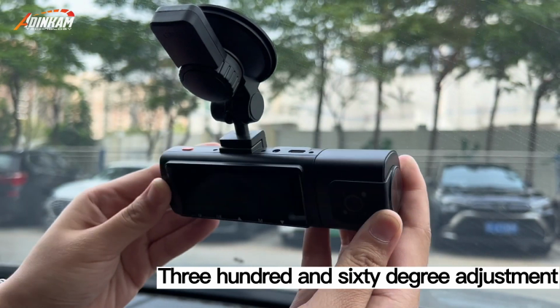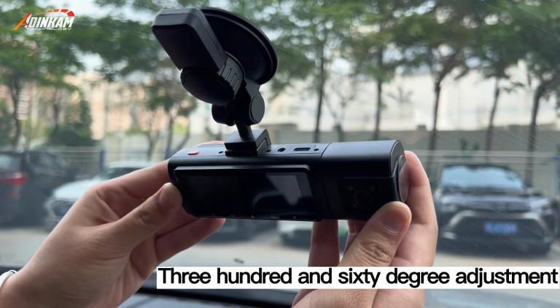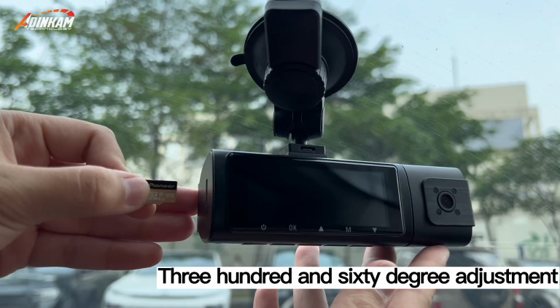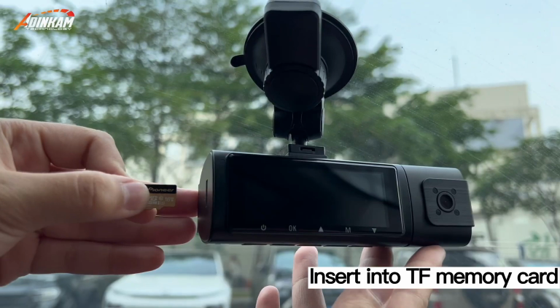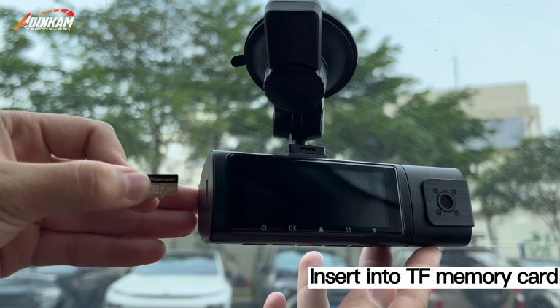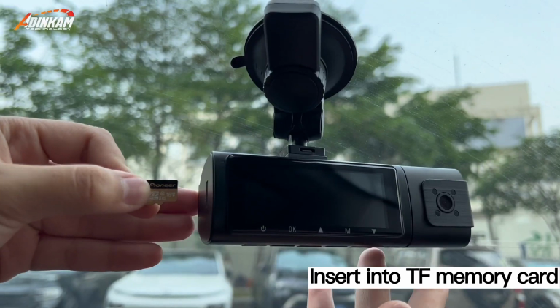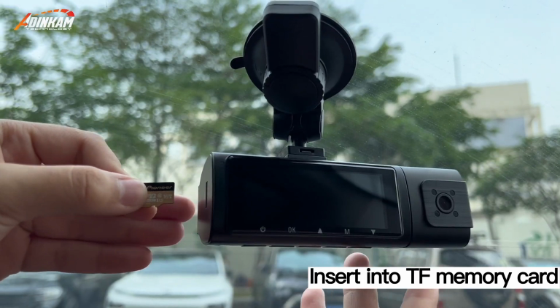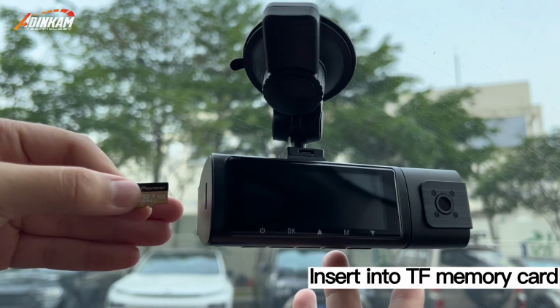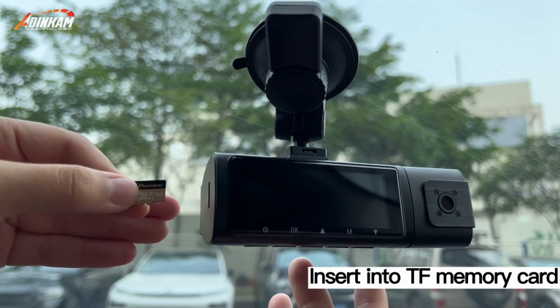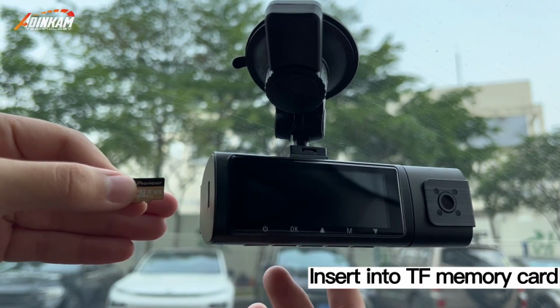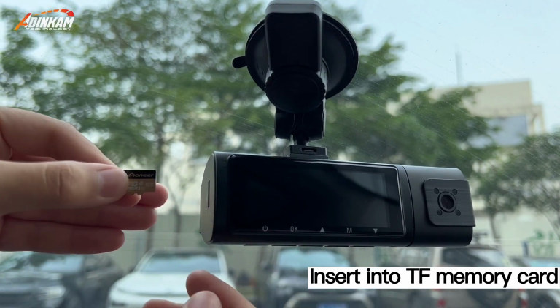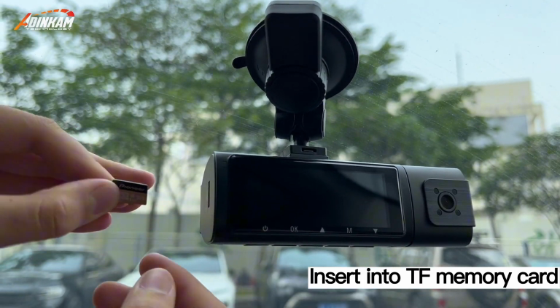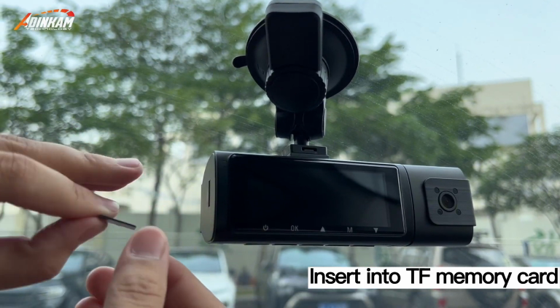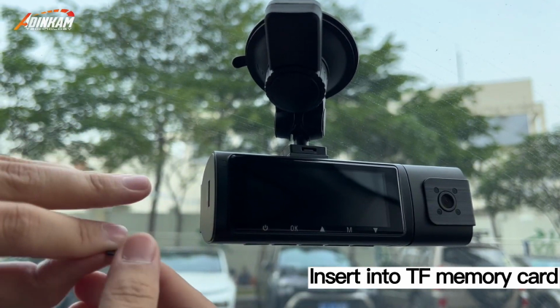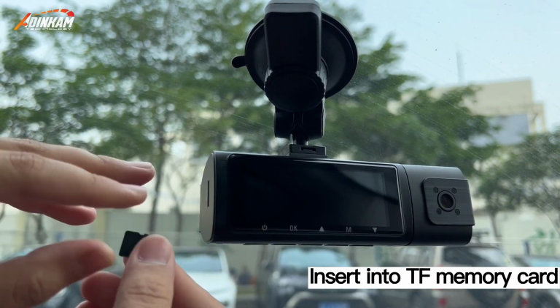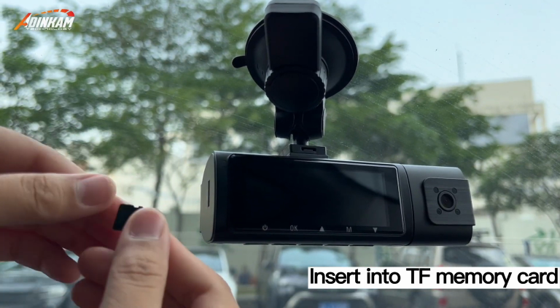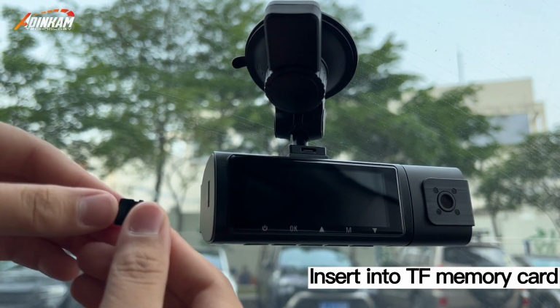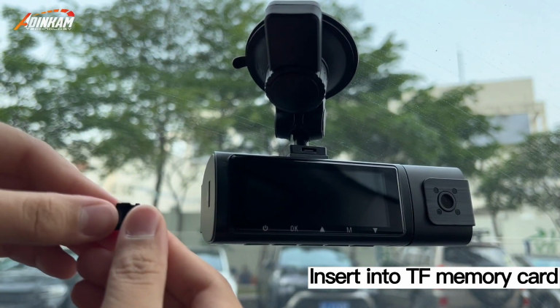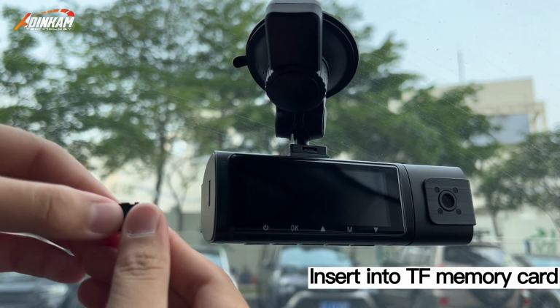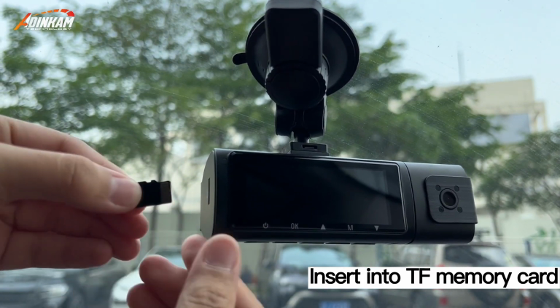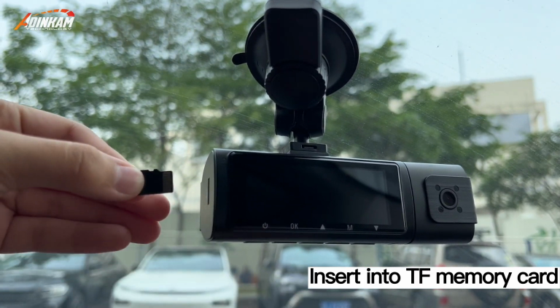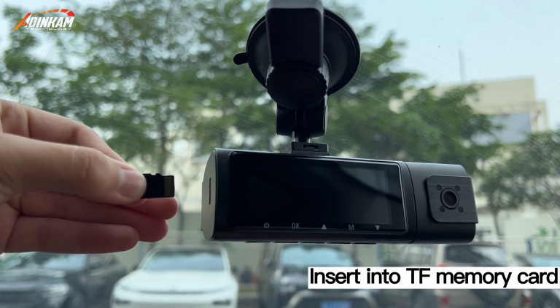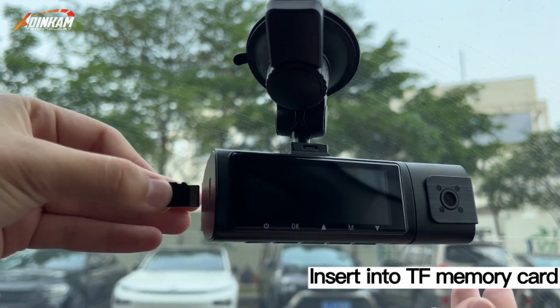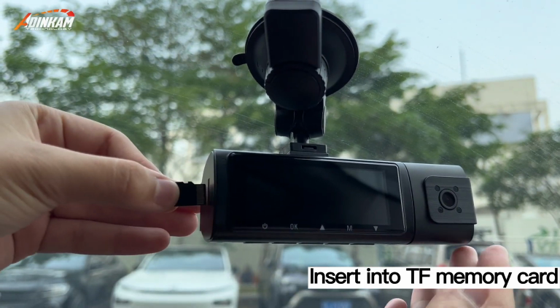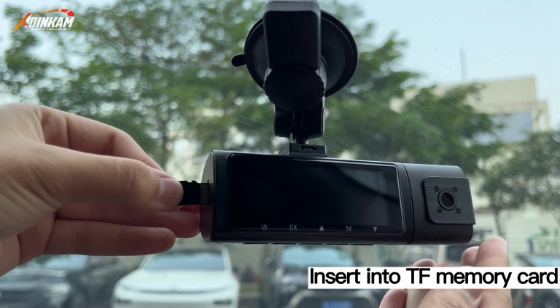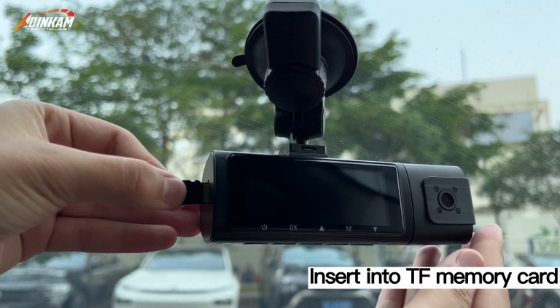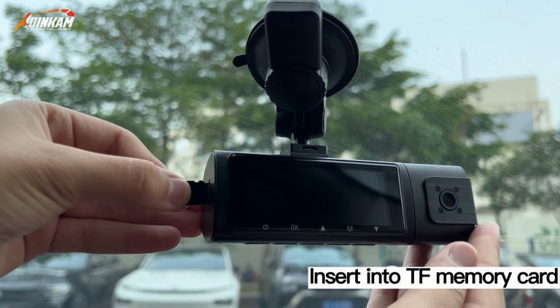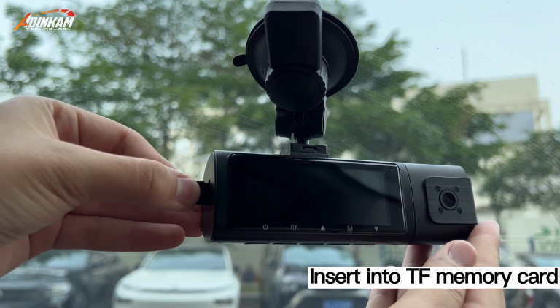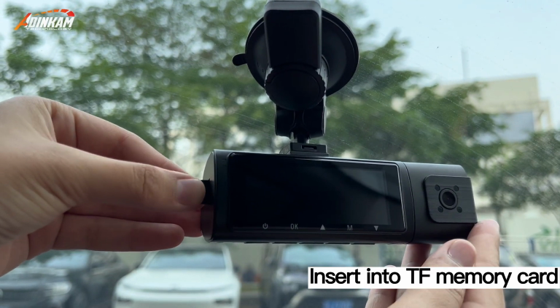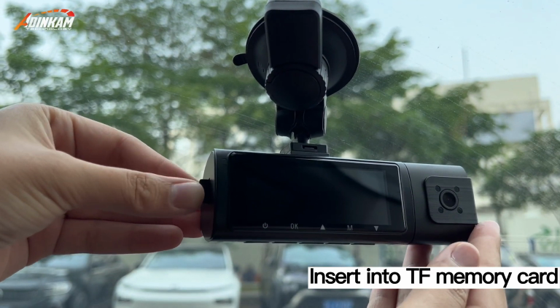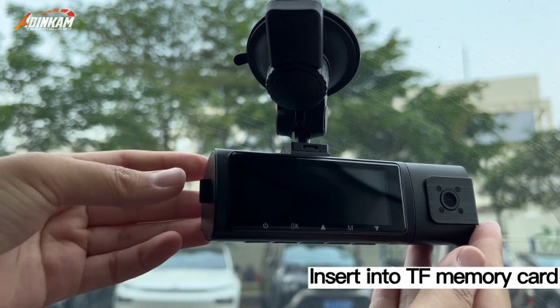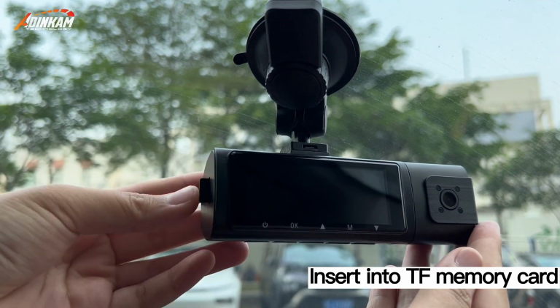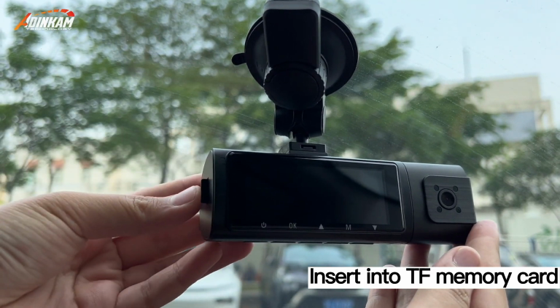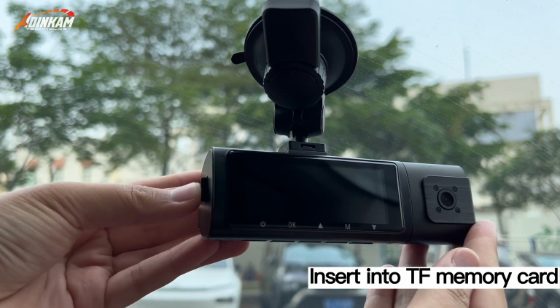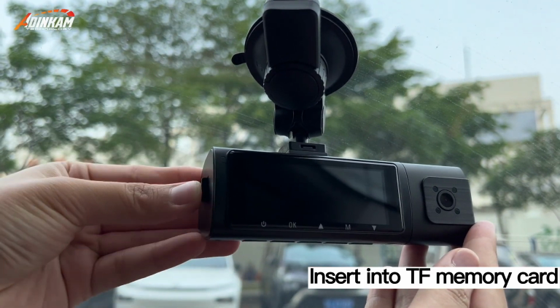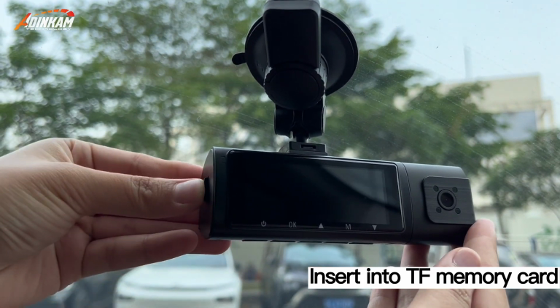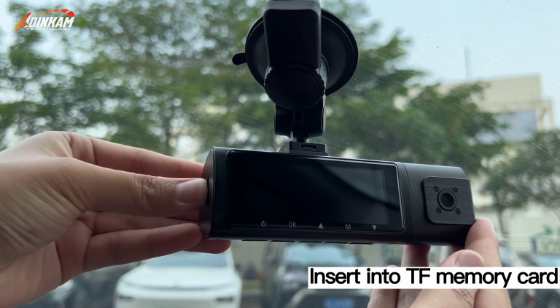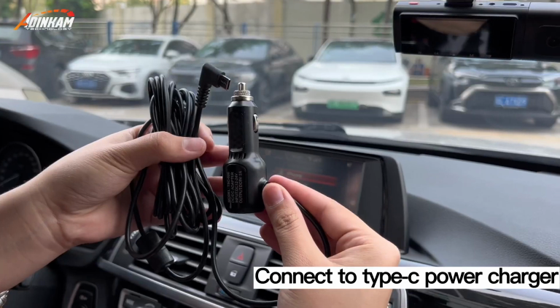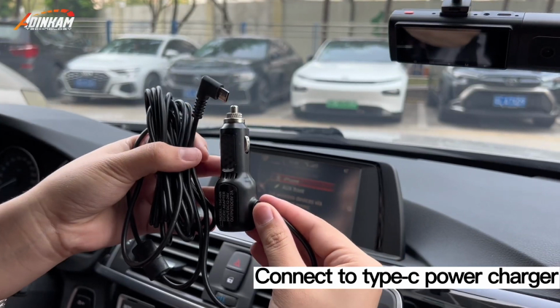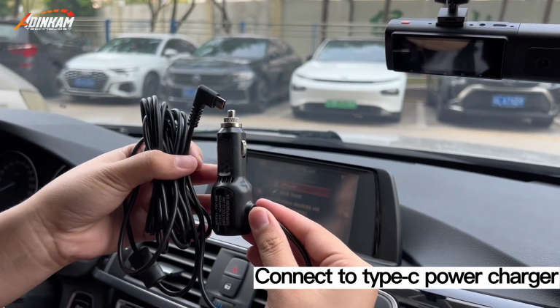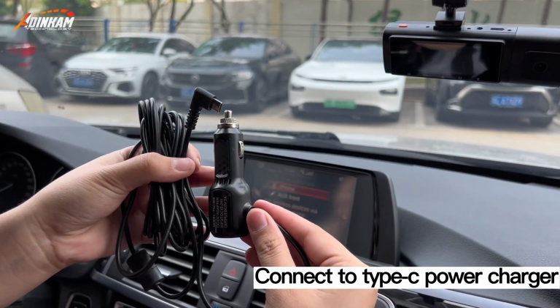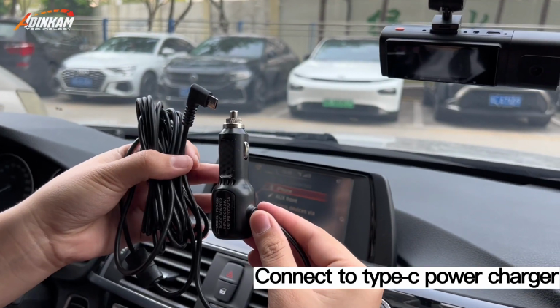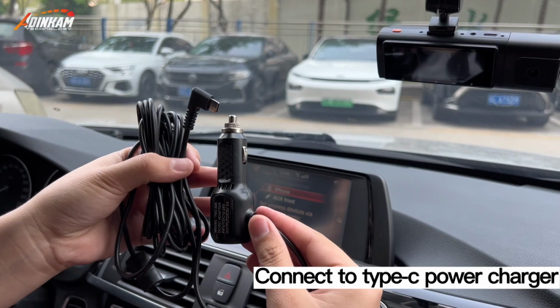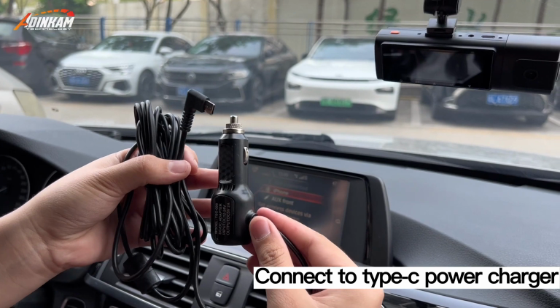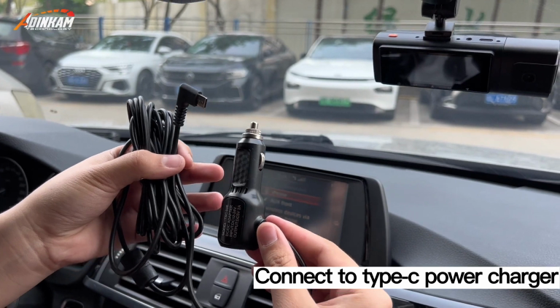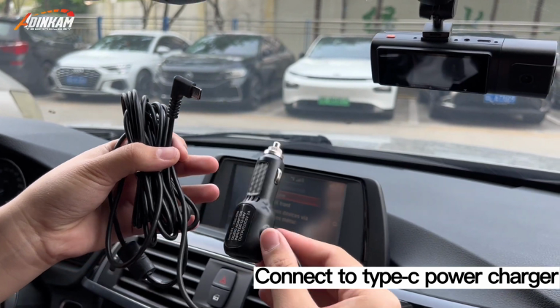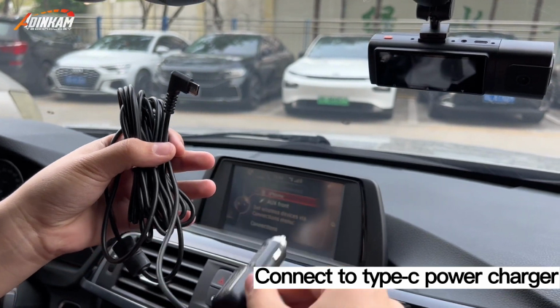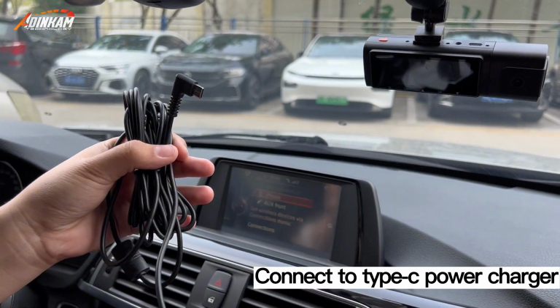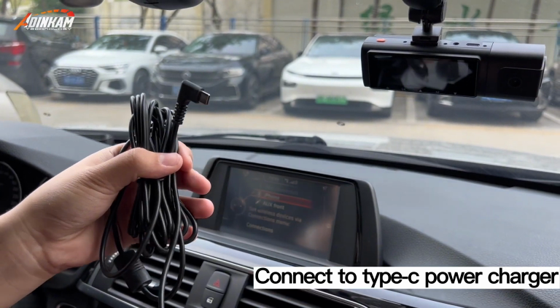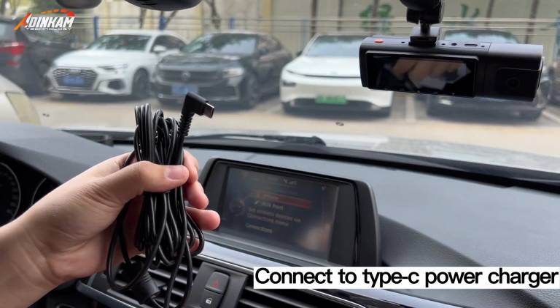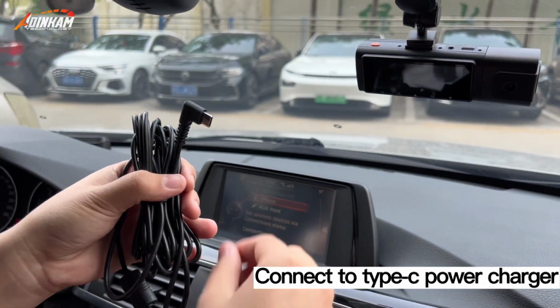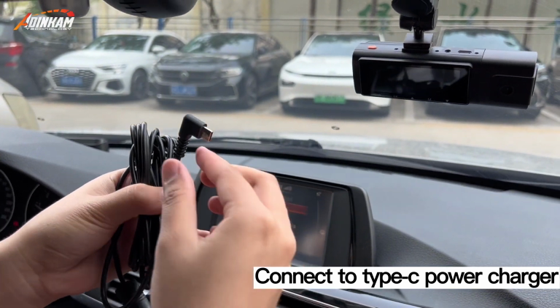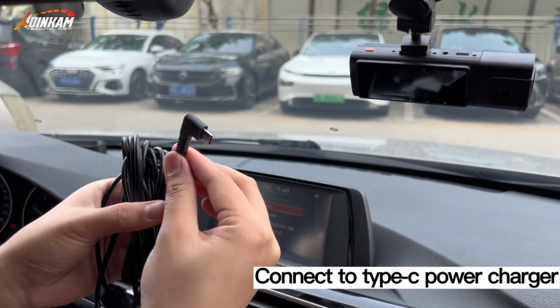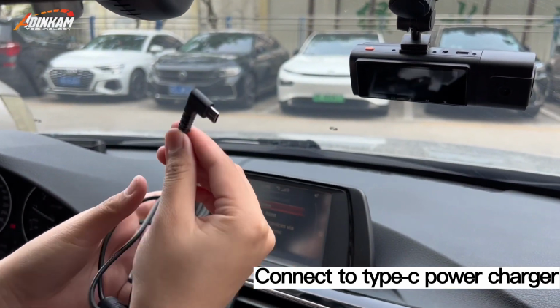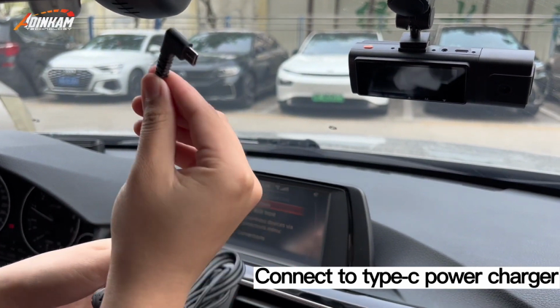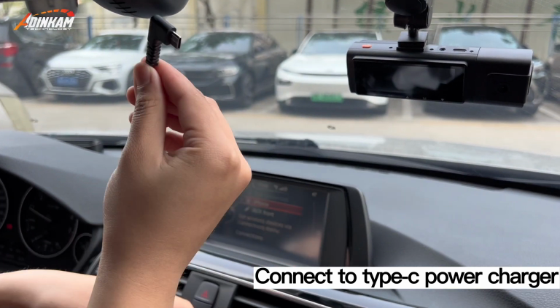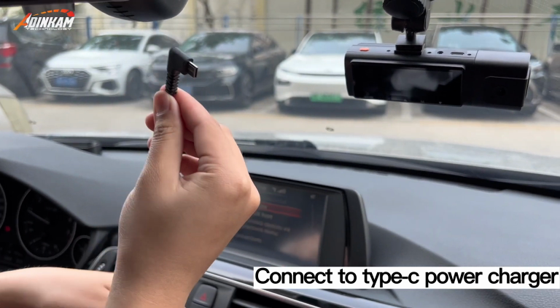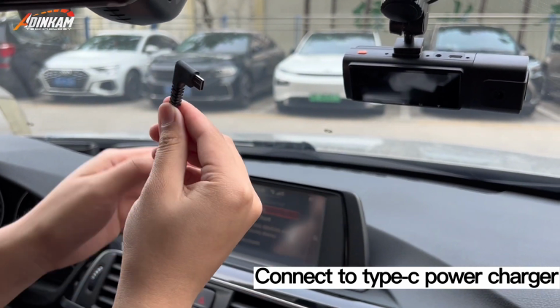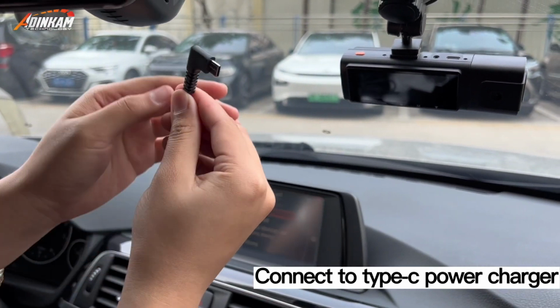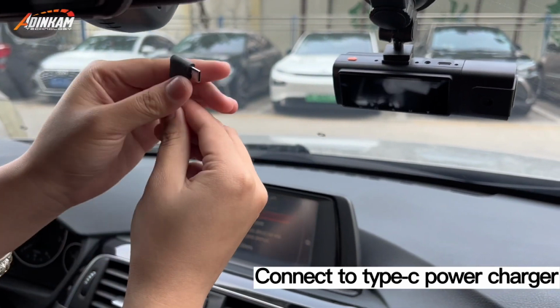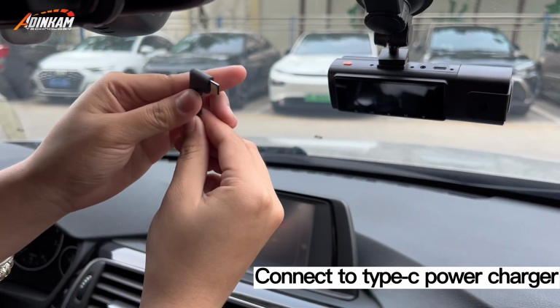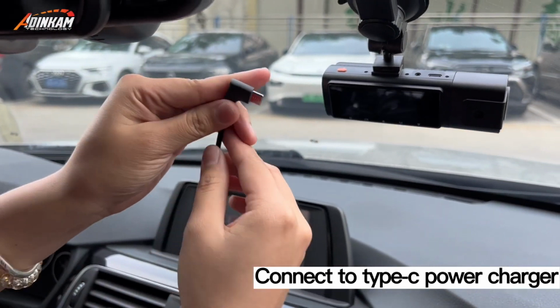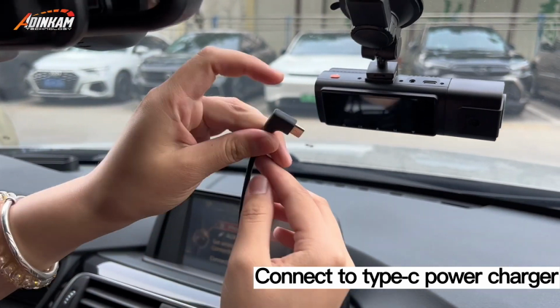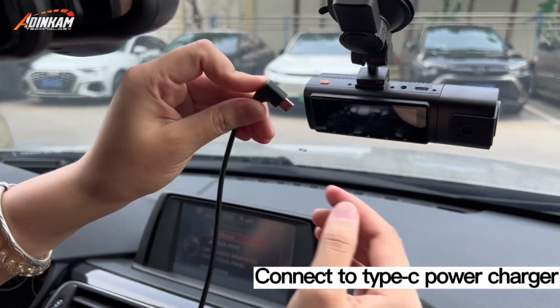Insert the memory card. You will hear a sound — it indicates successful insertion. Connect to the Type-C power charger.